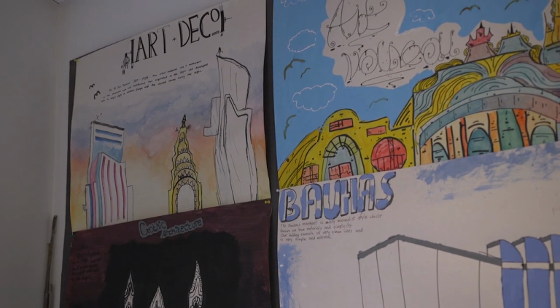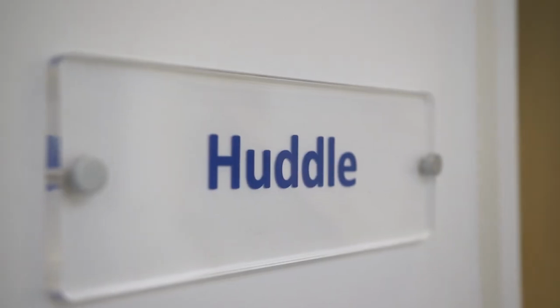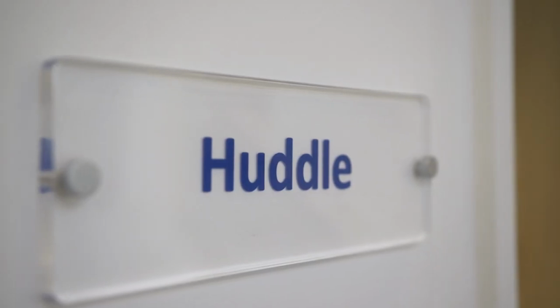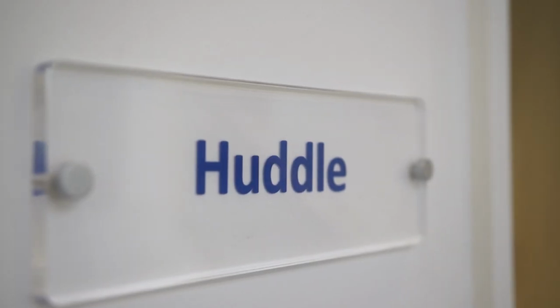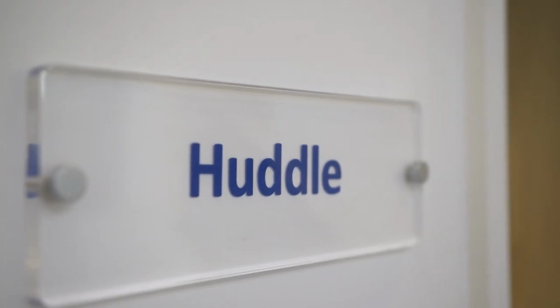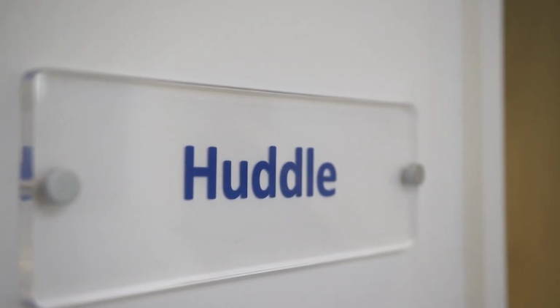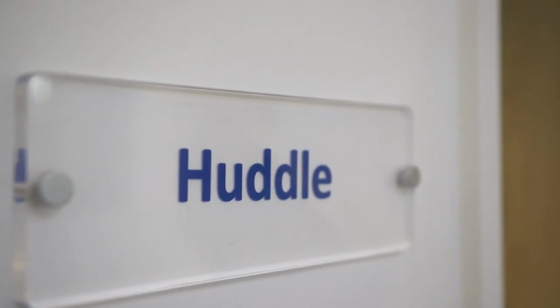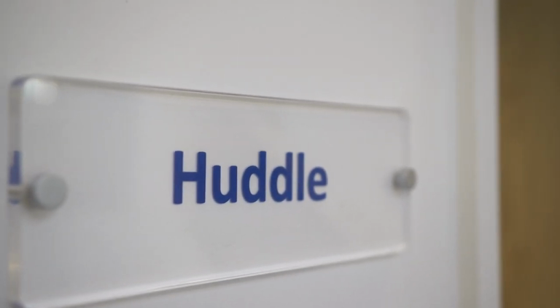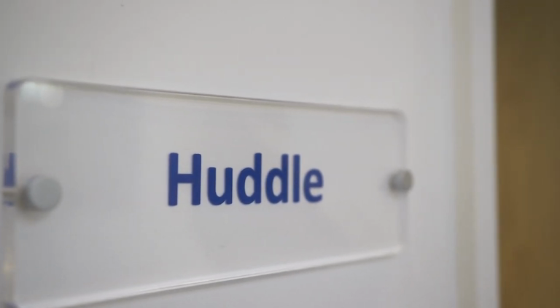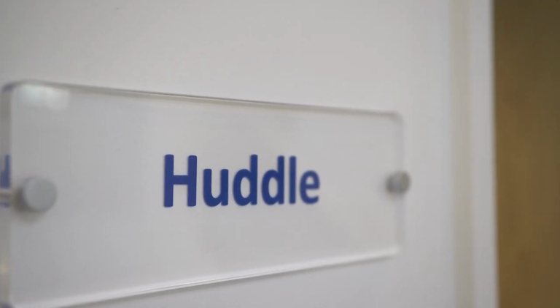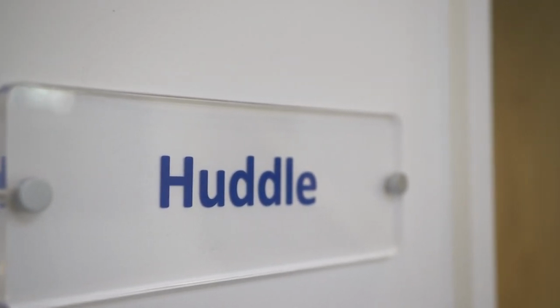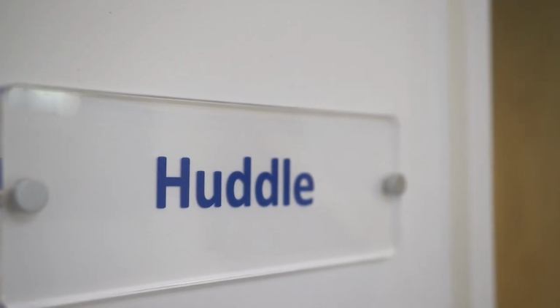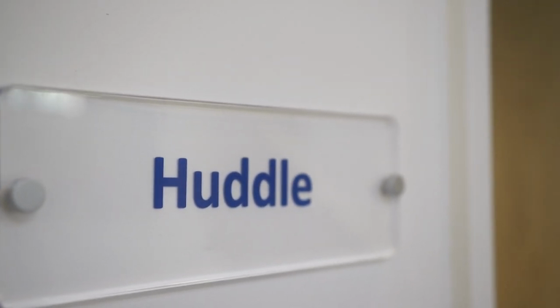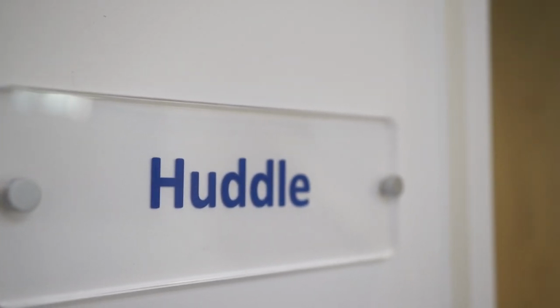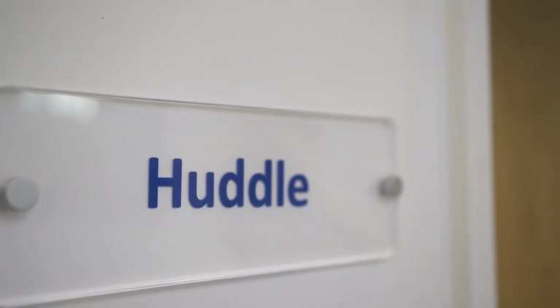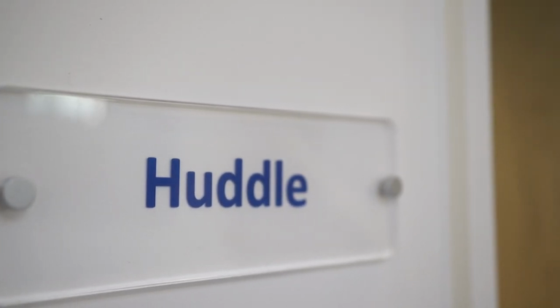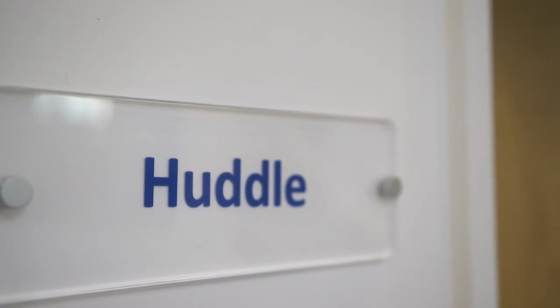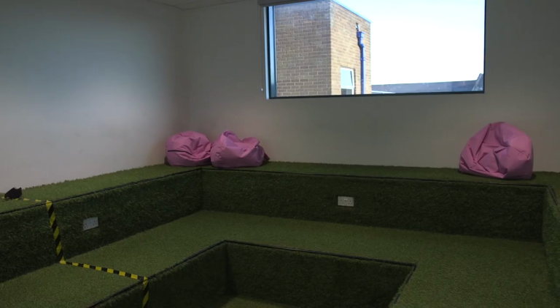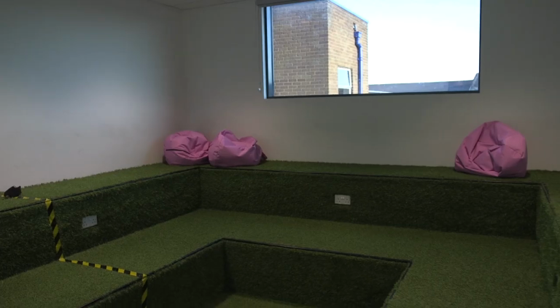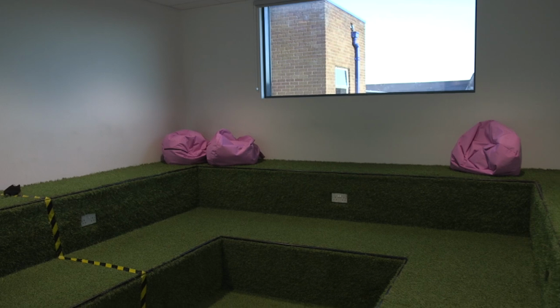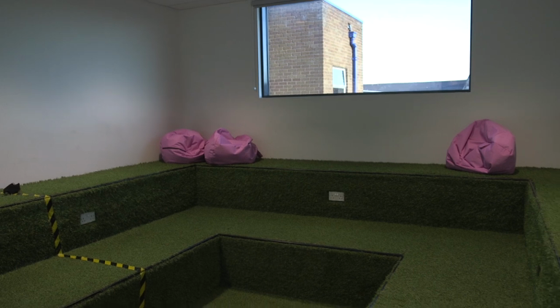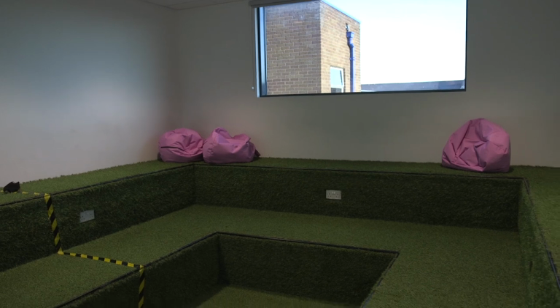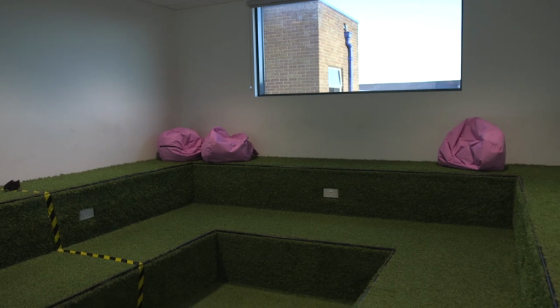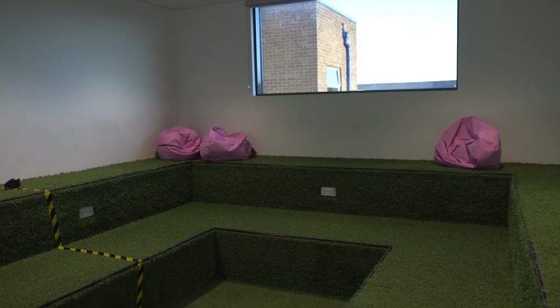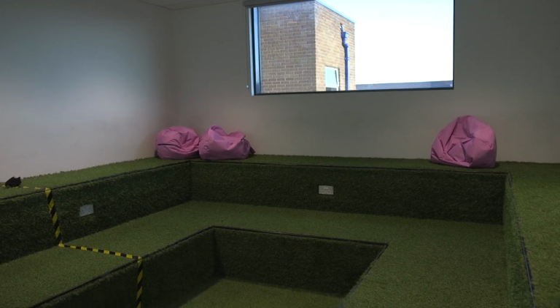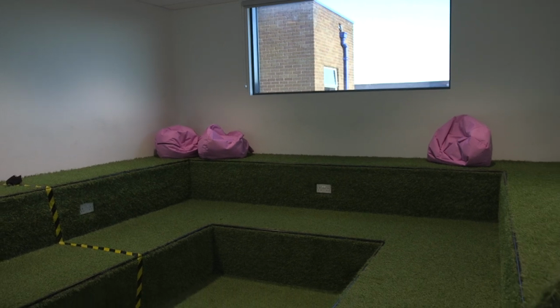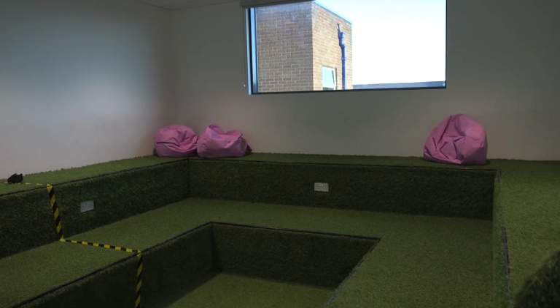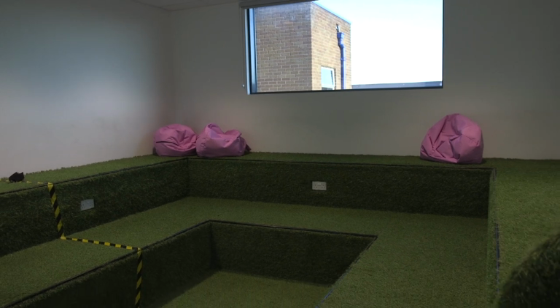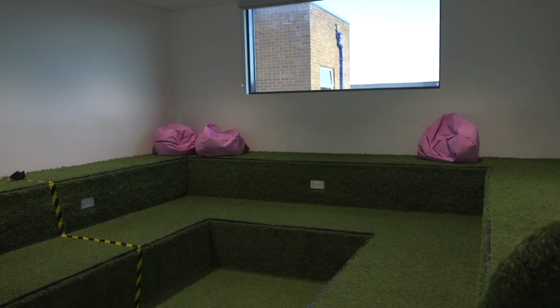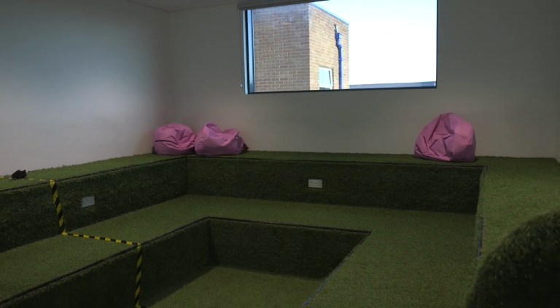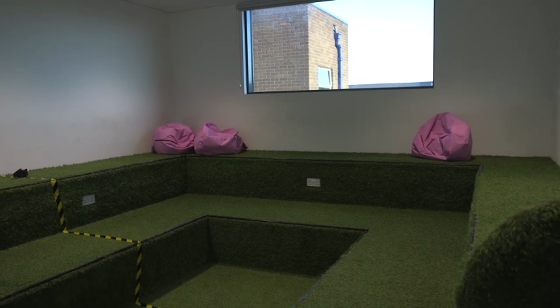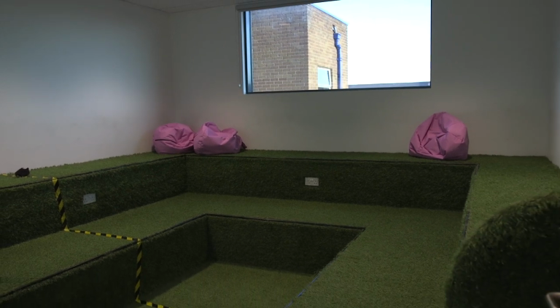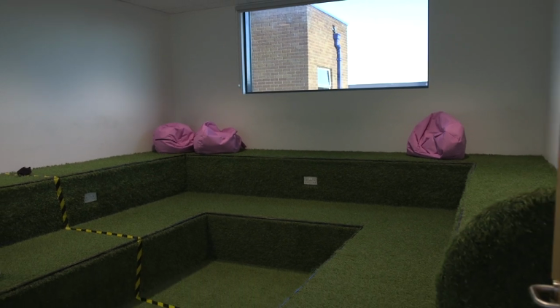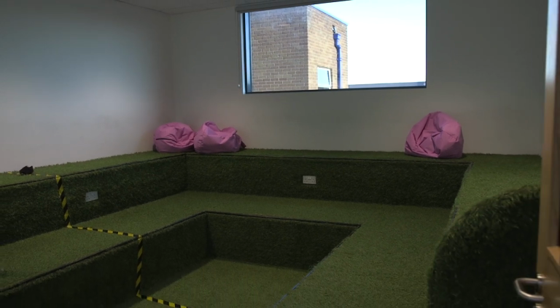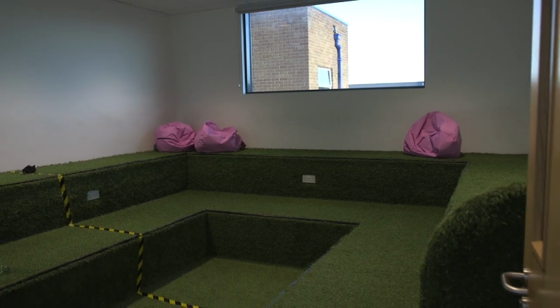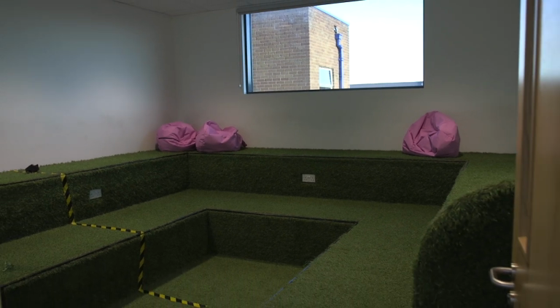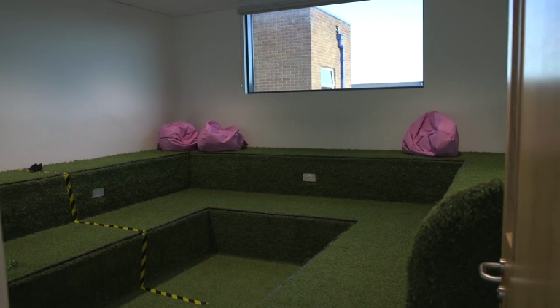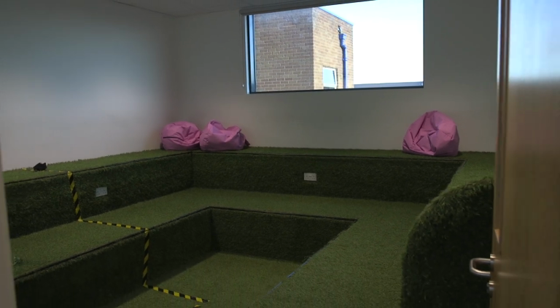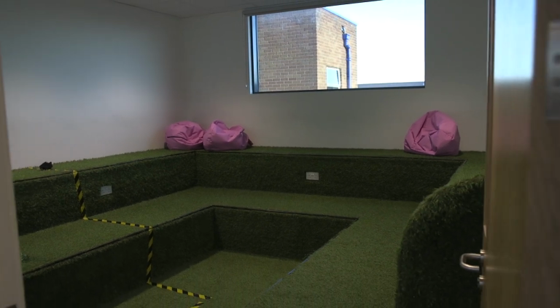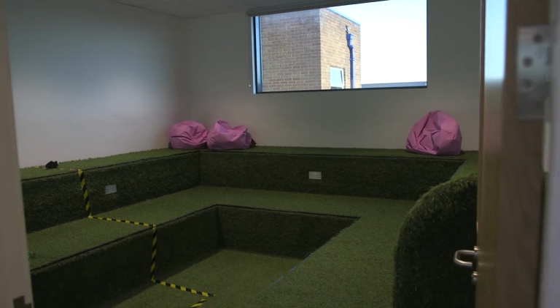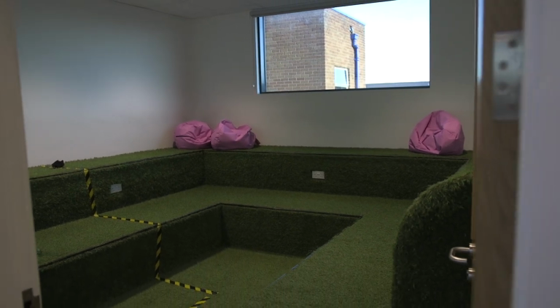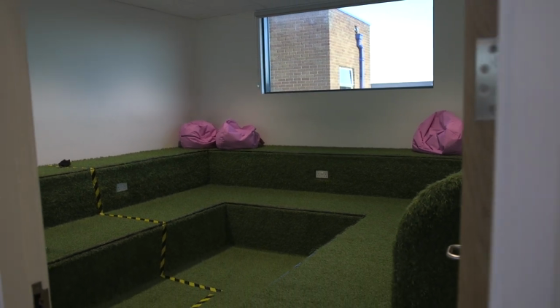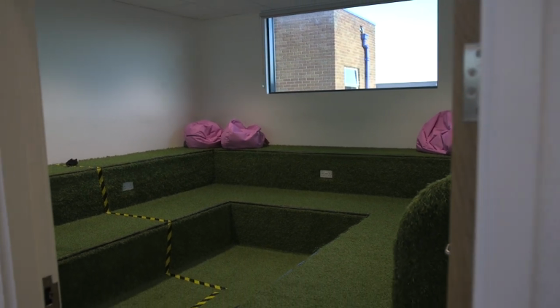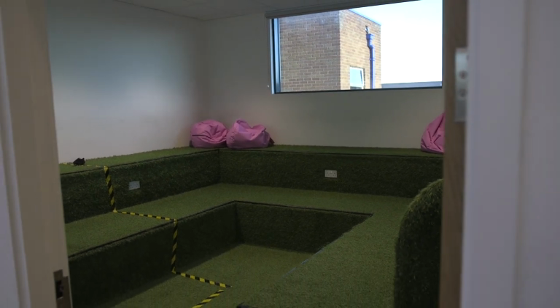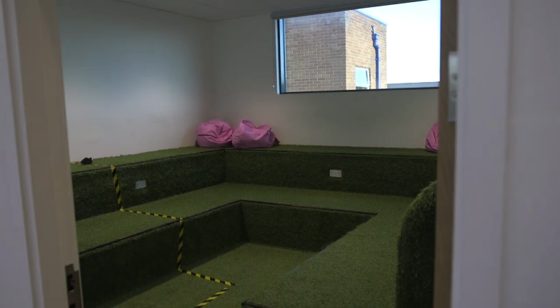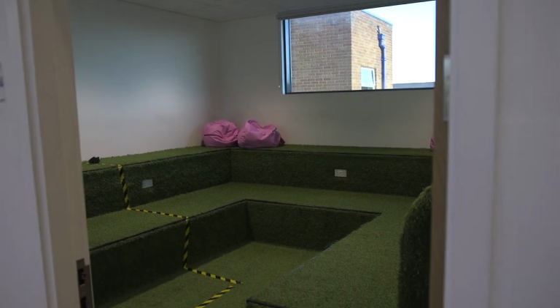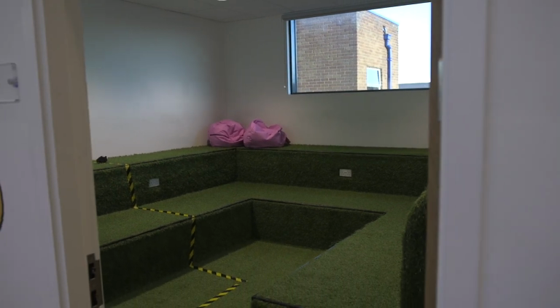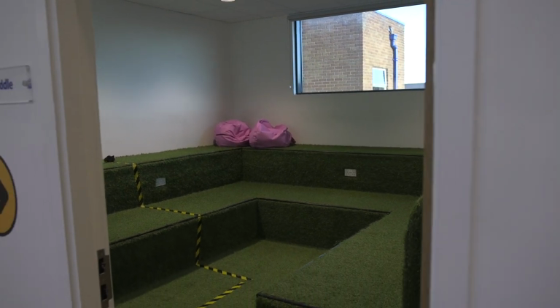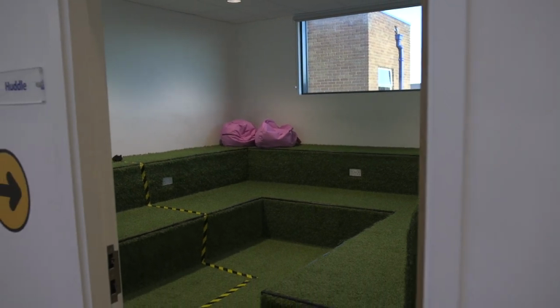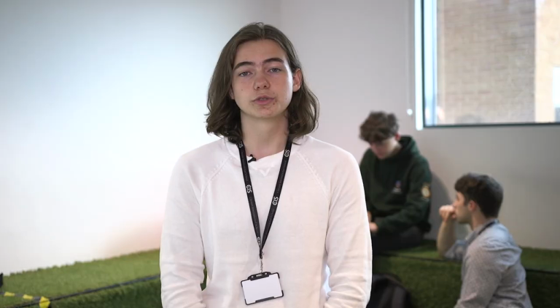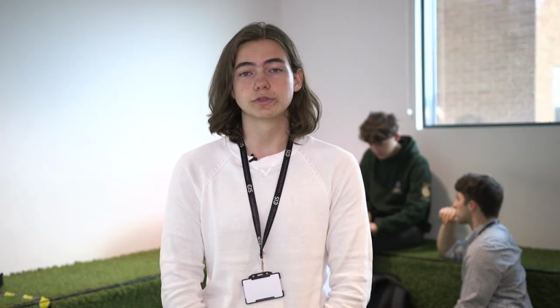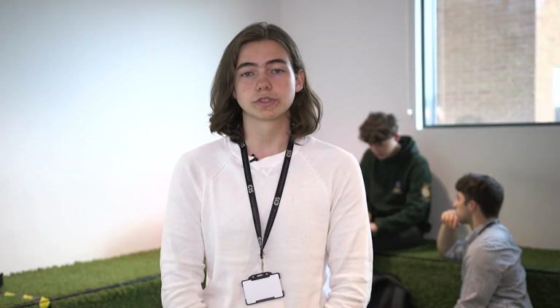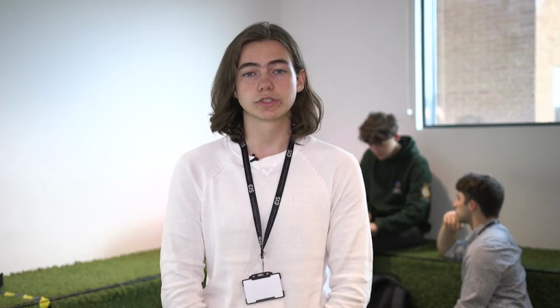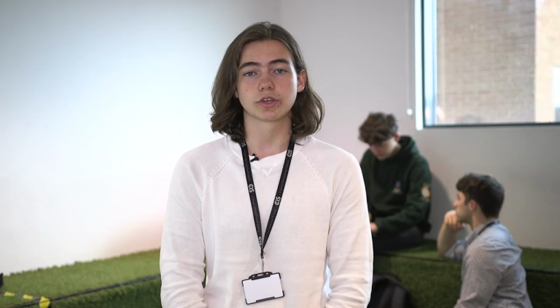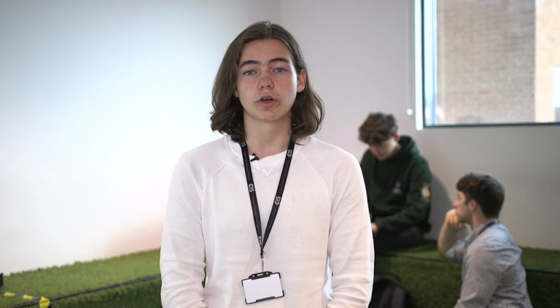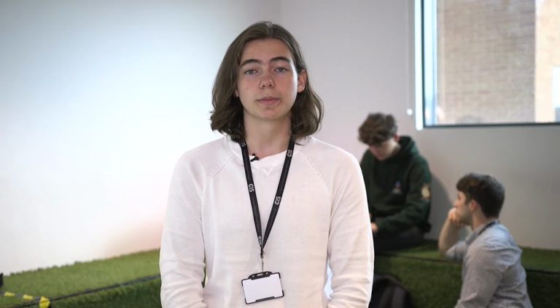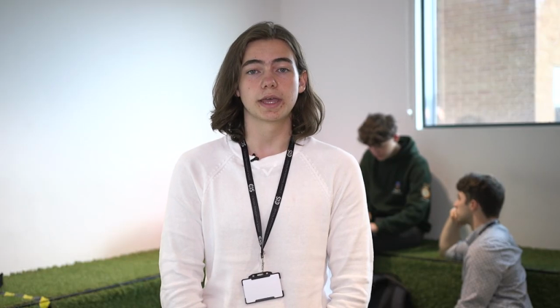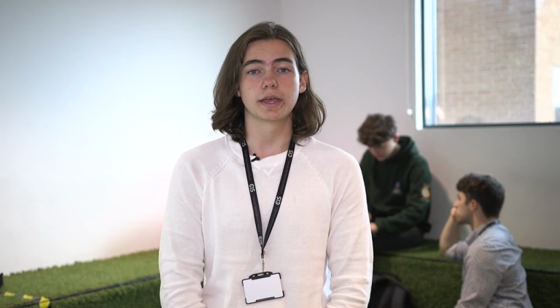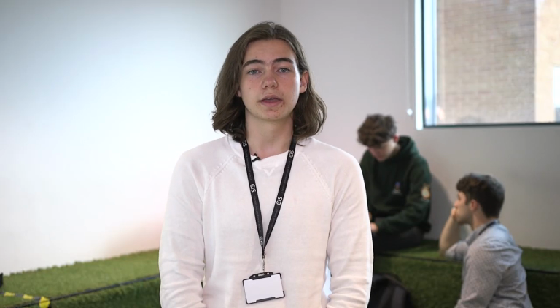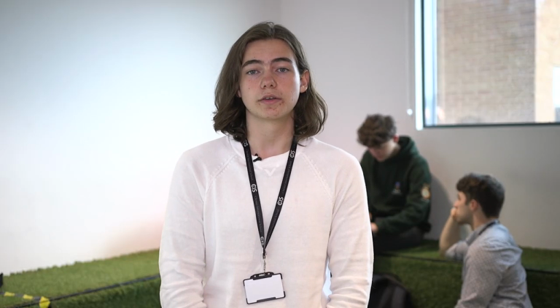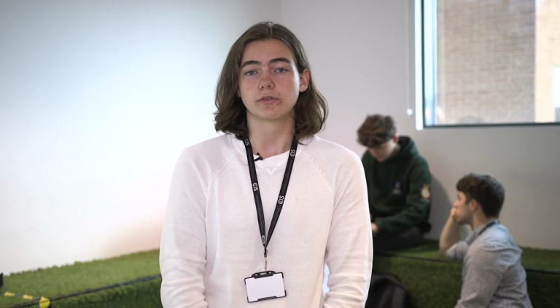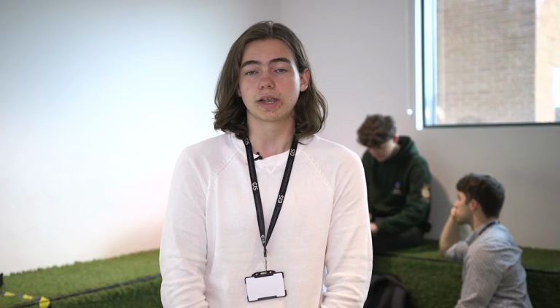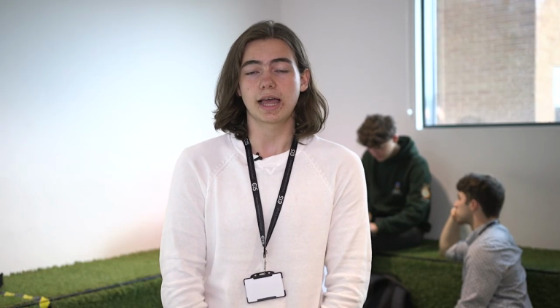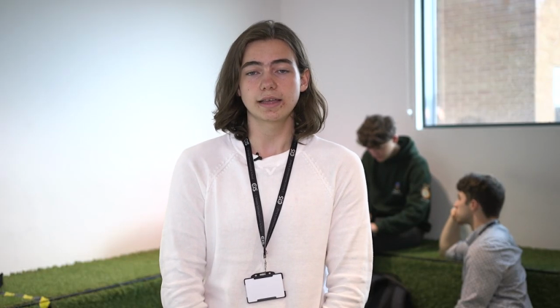This room is called The Huddle. Here we have coaching, small group work, or just a space for students to come and relax.